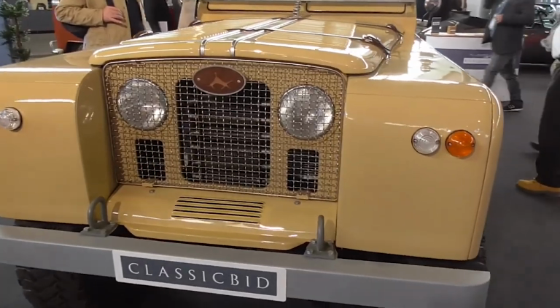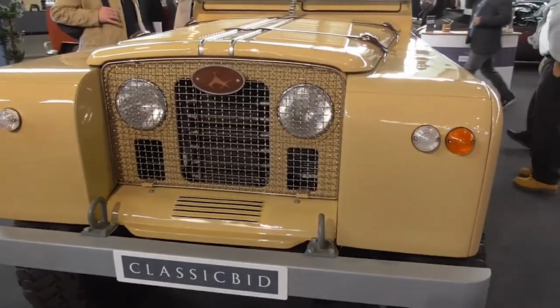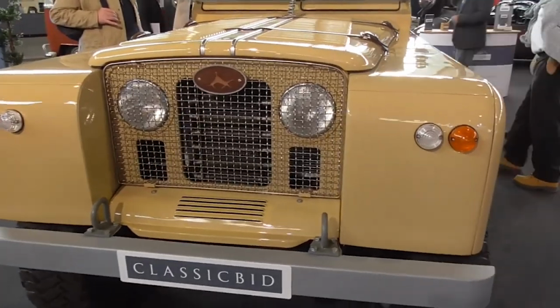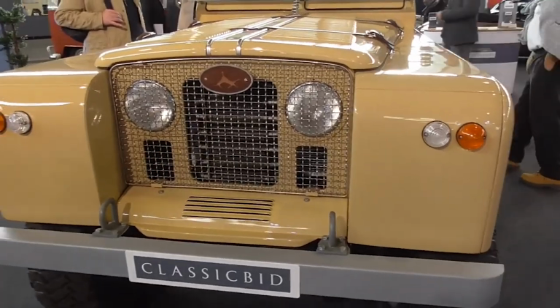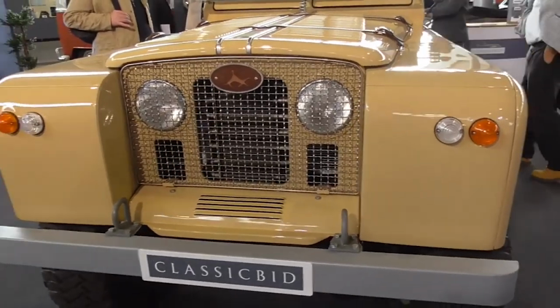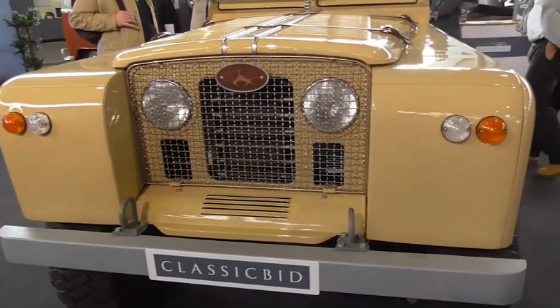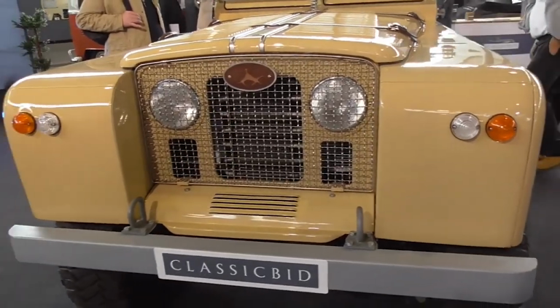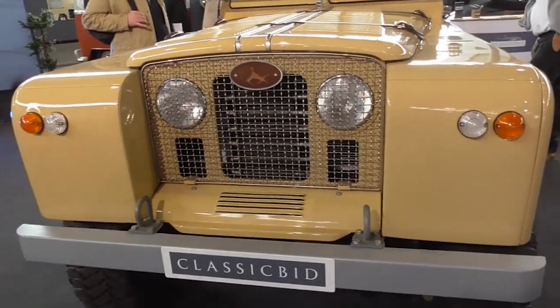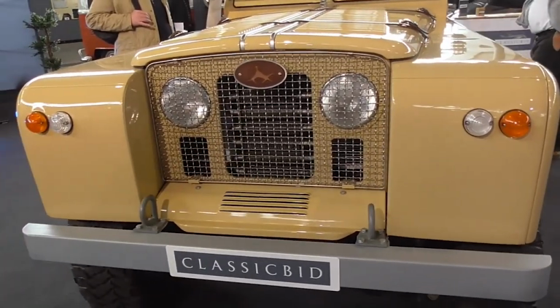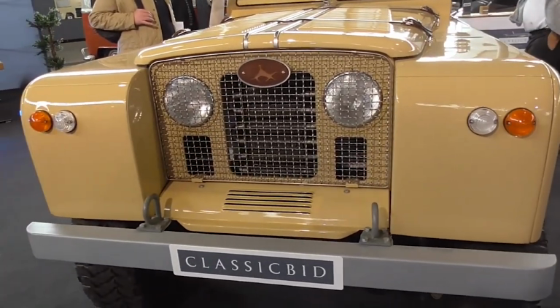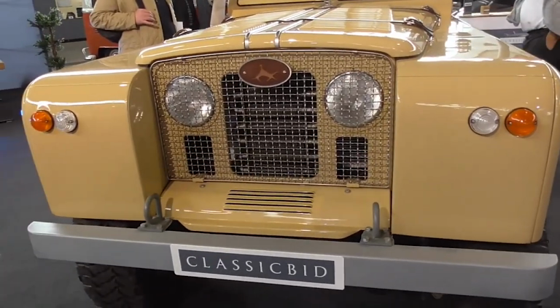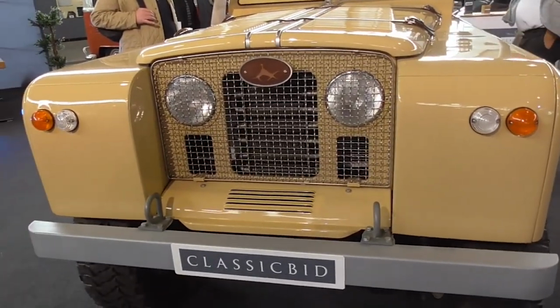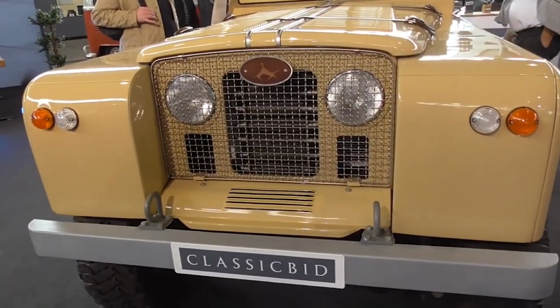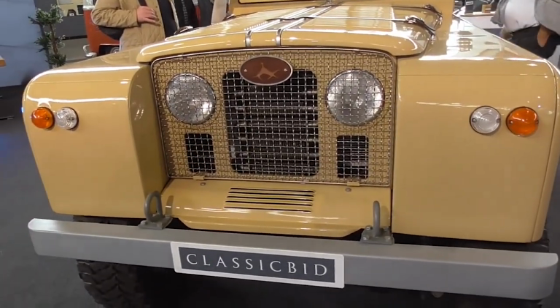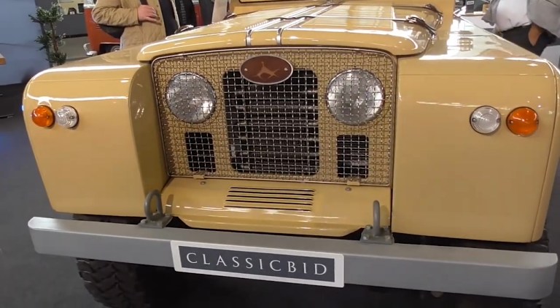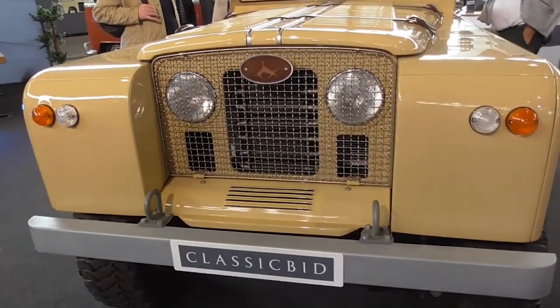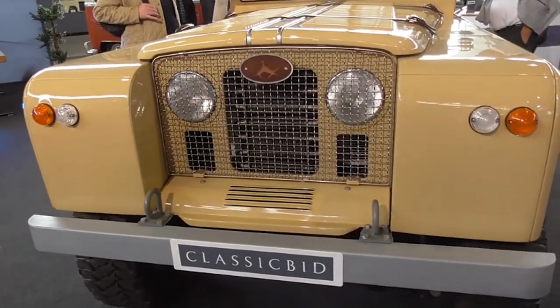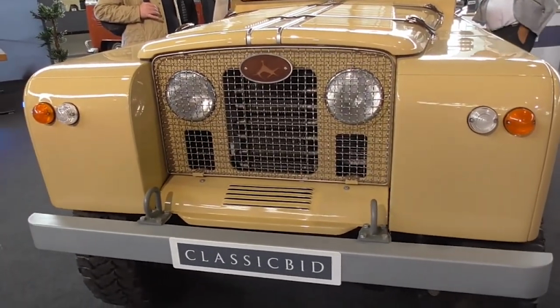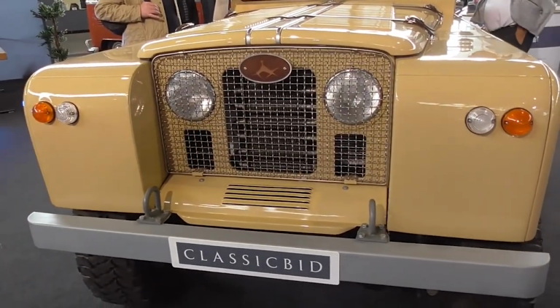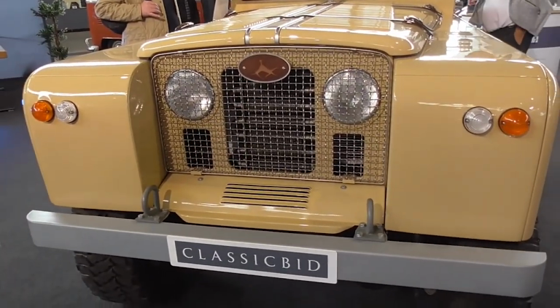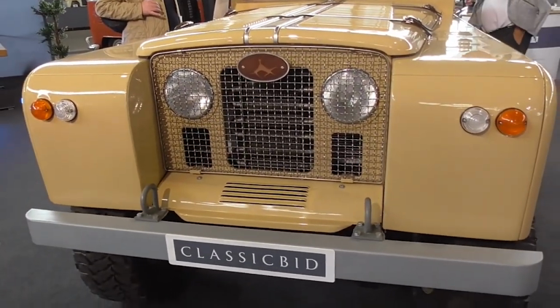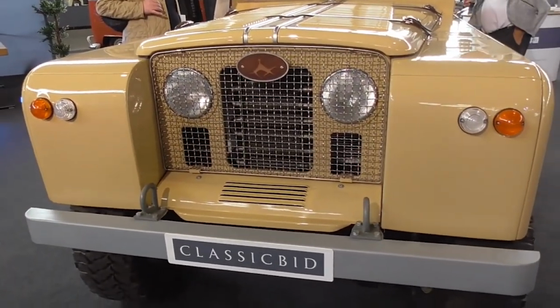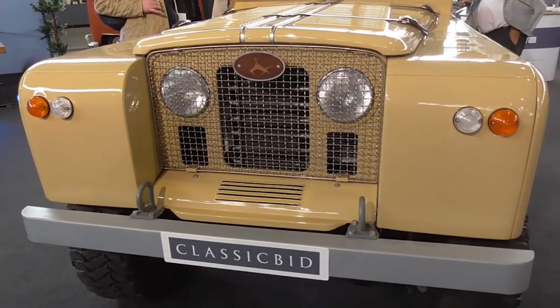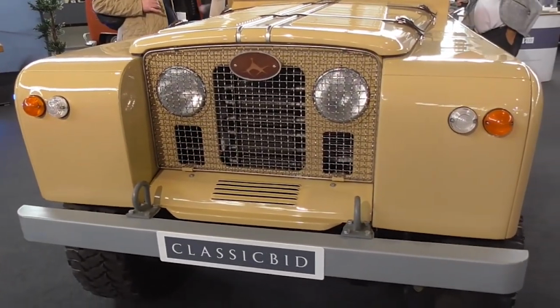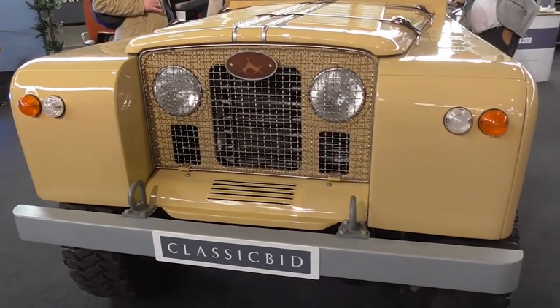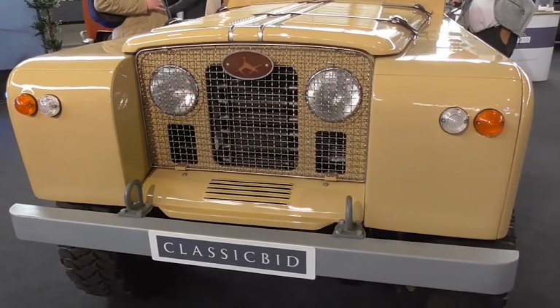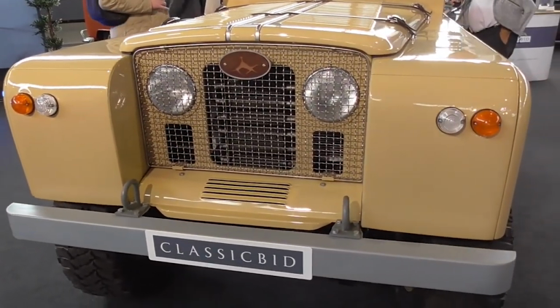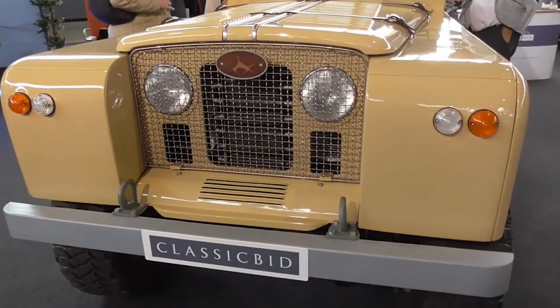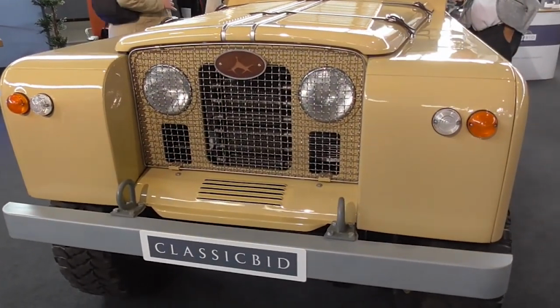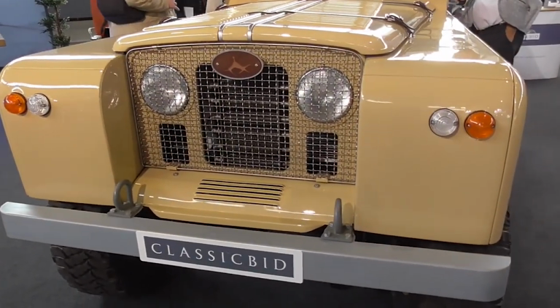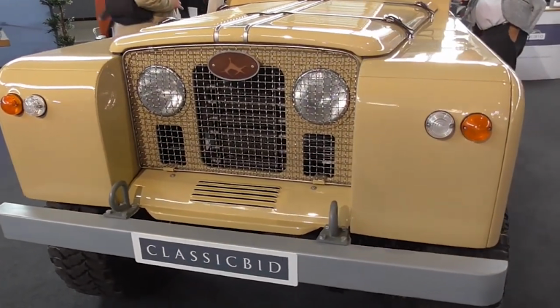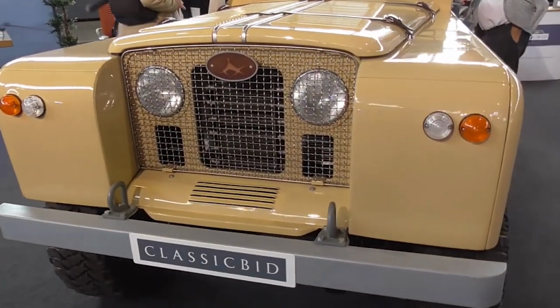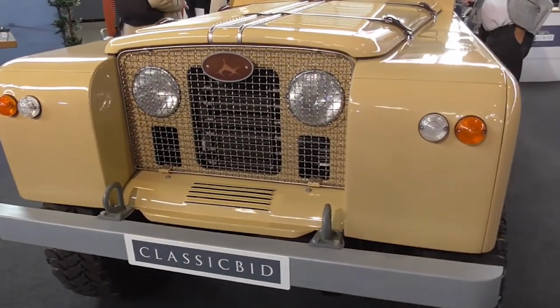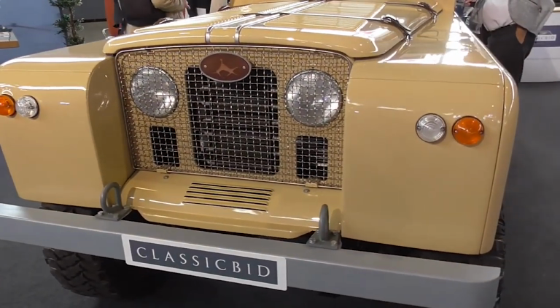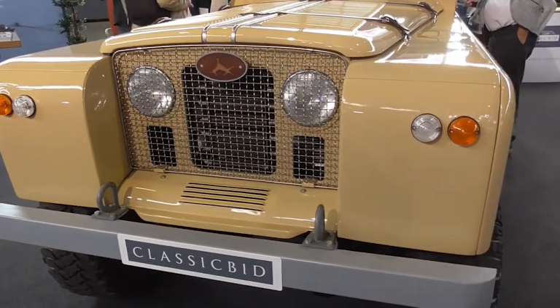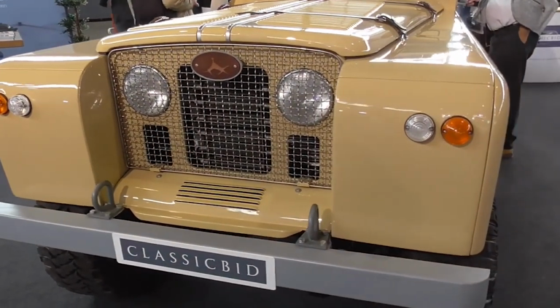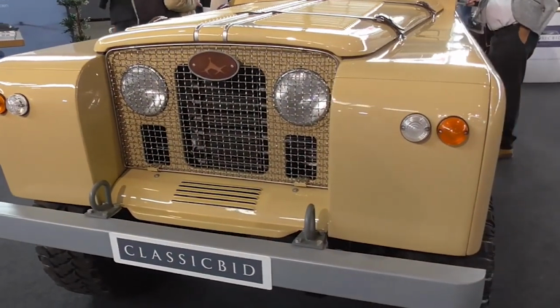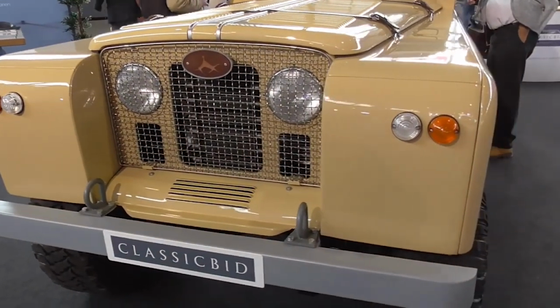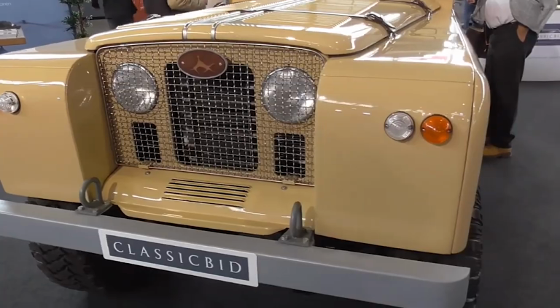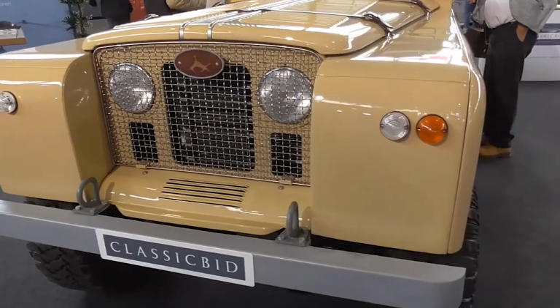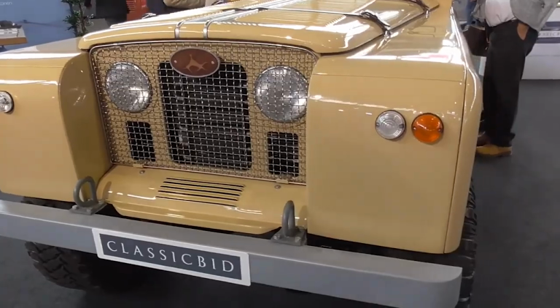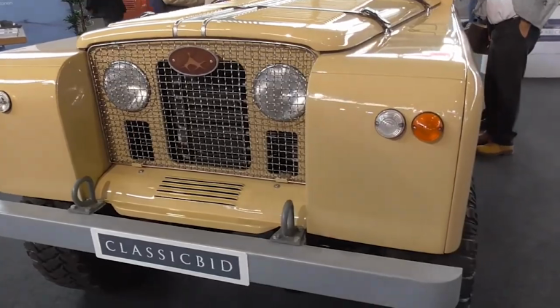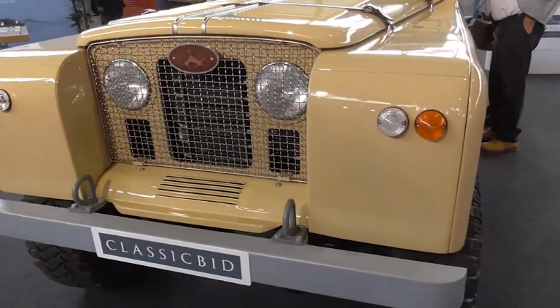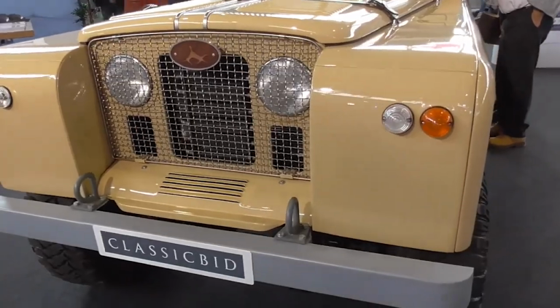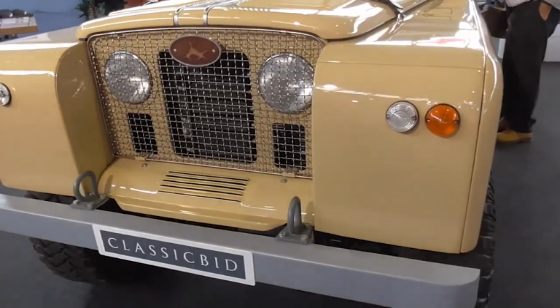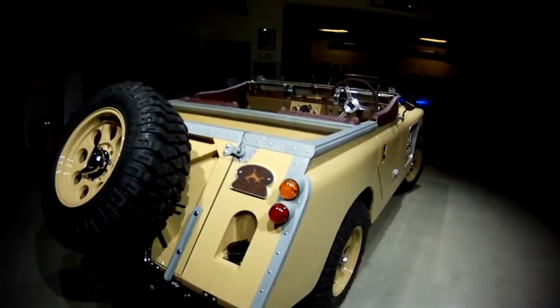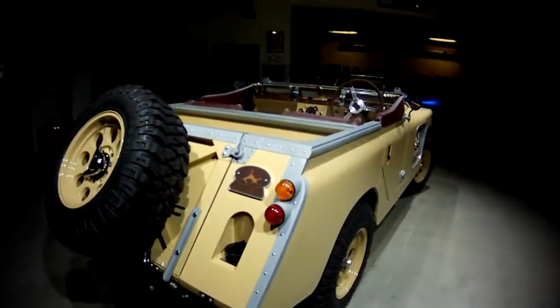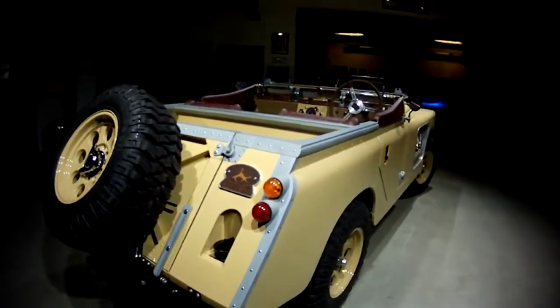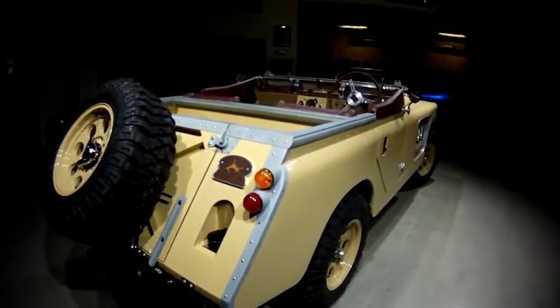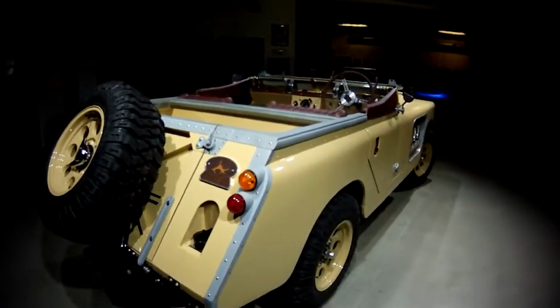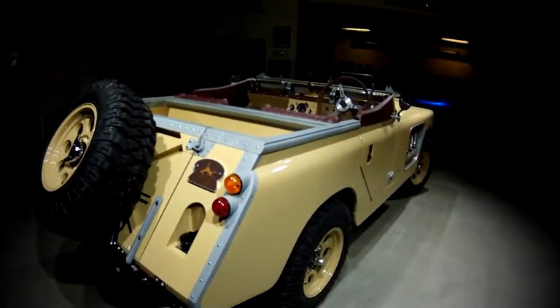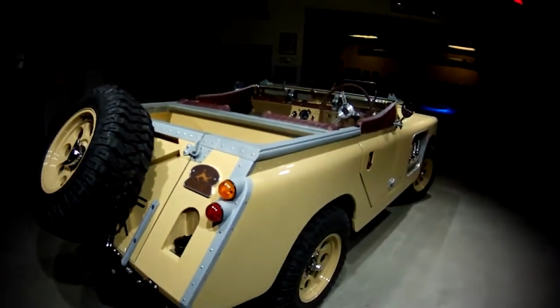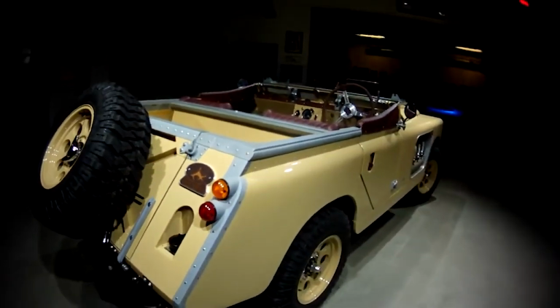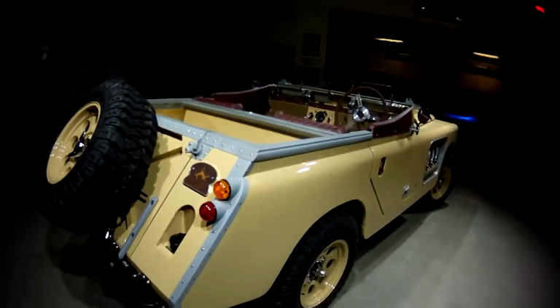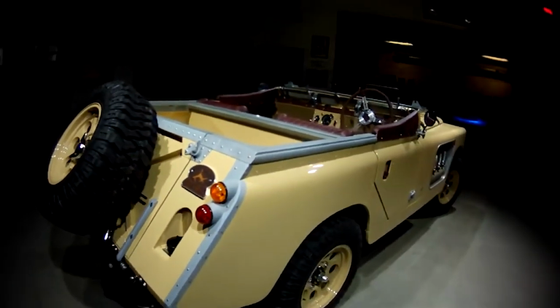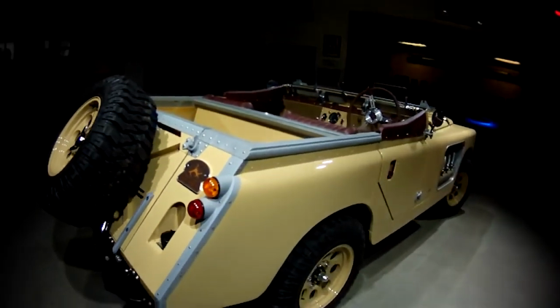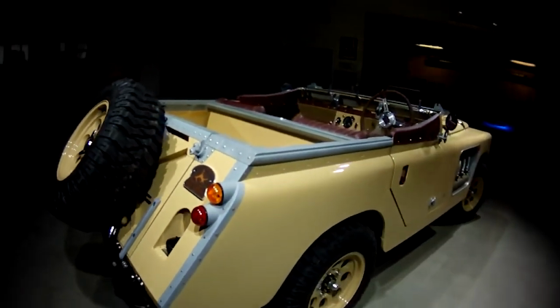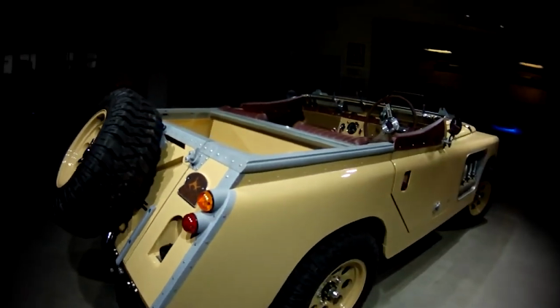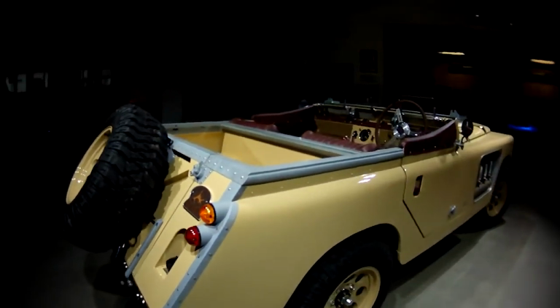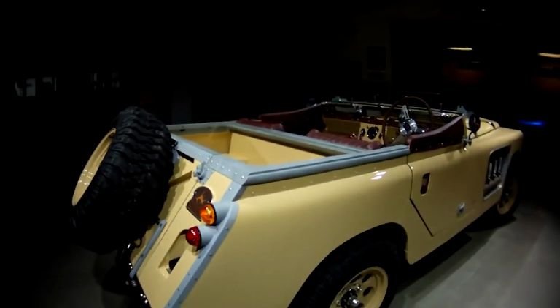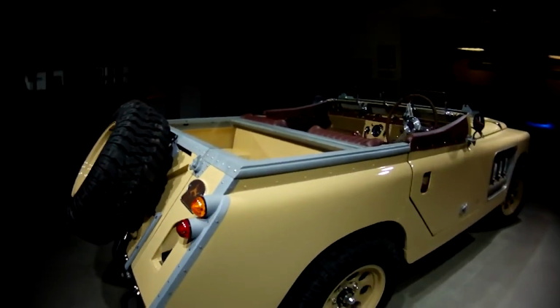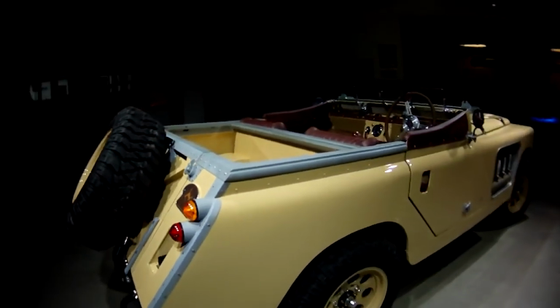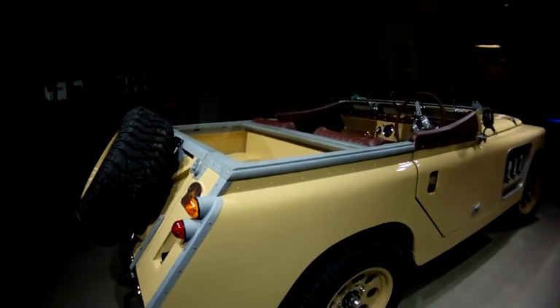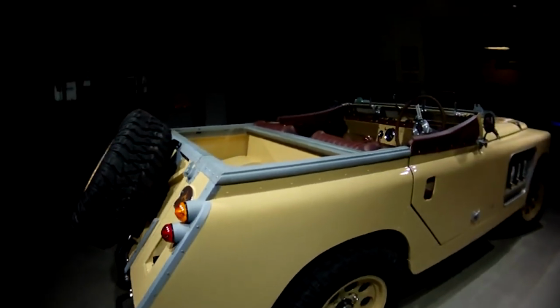When looking at this thing, the most striking aspect of the car is its long hood, which is necessary to accommodate the V8 engine that powers the vehicle.